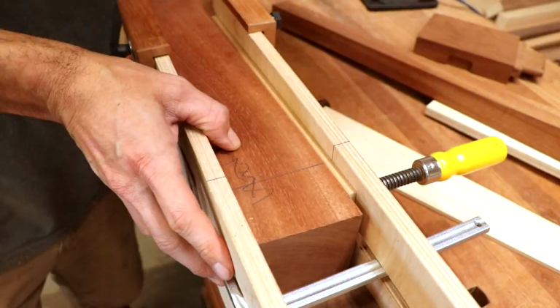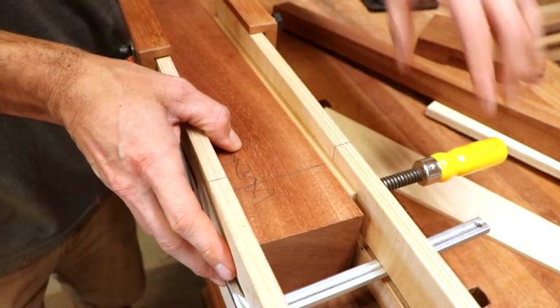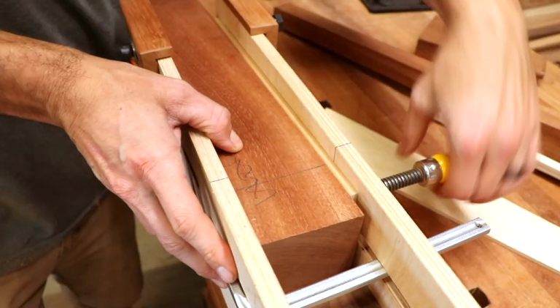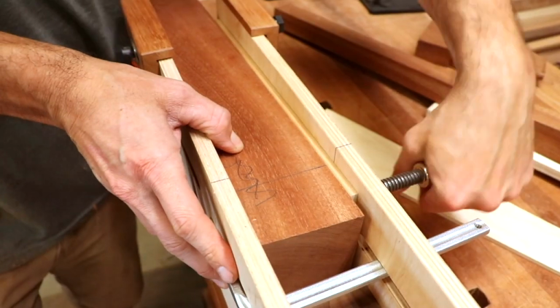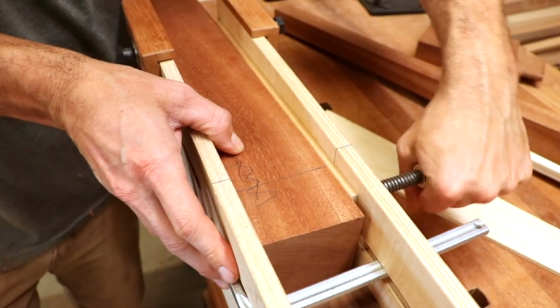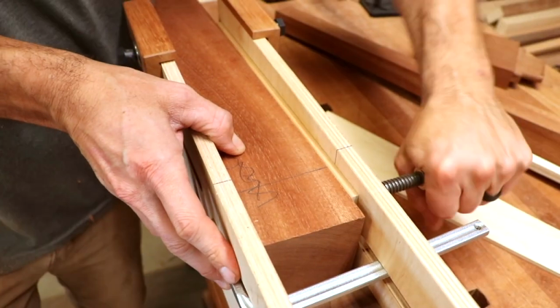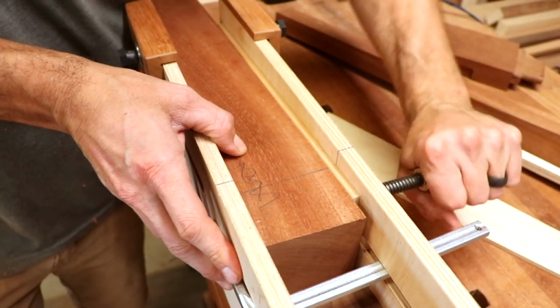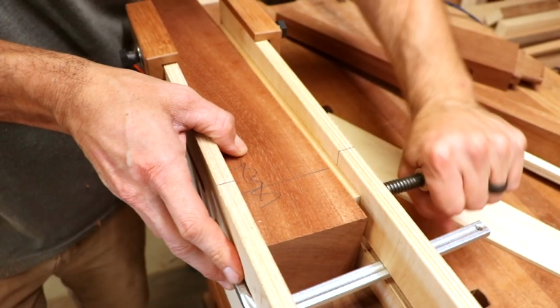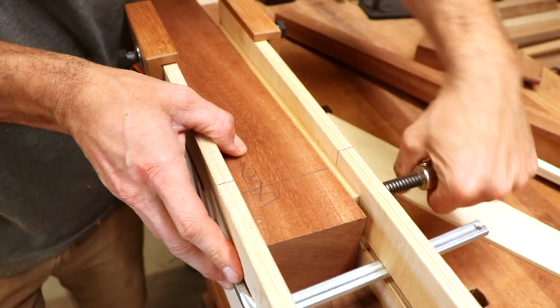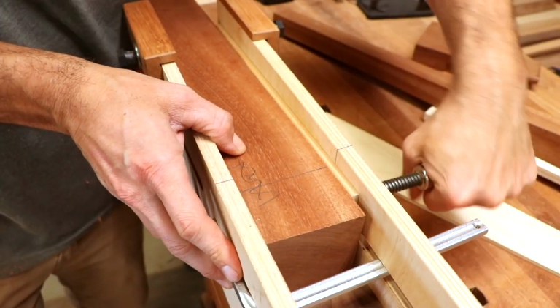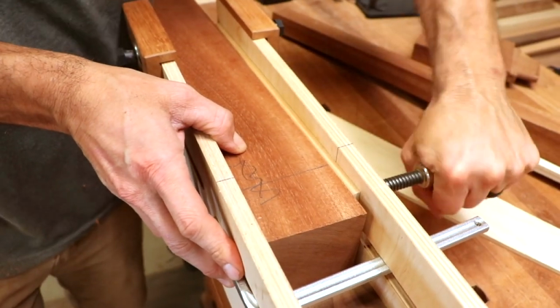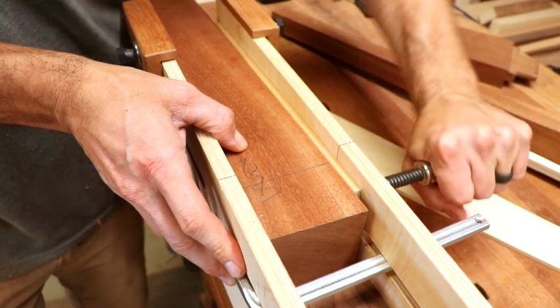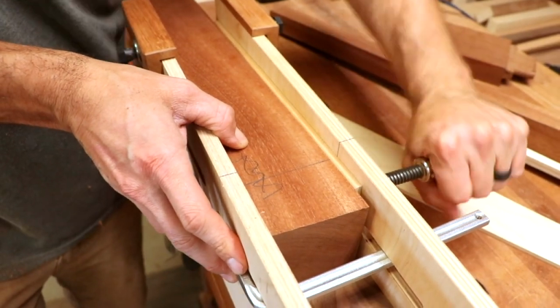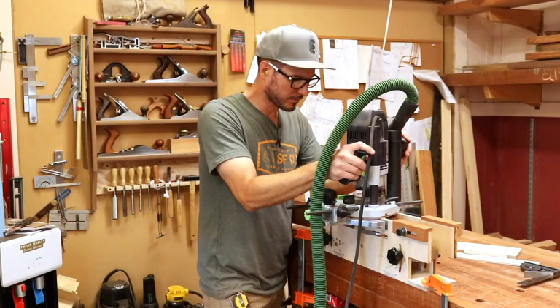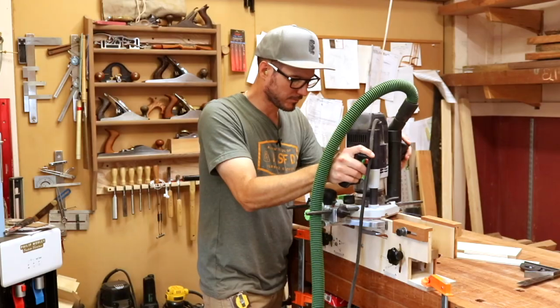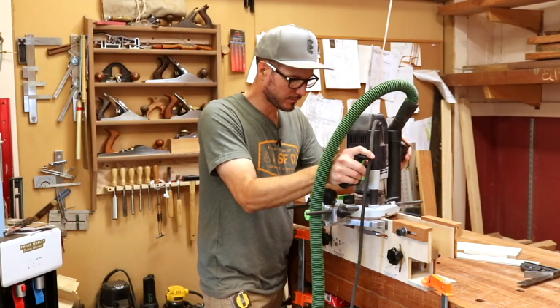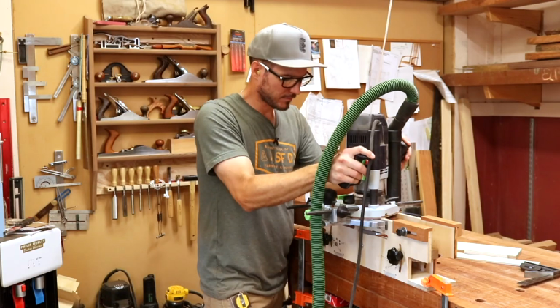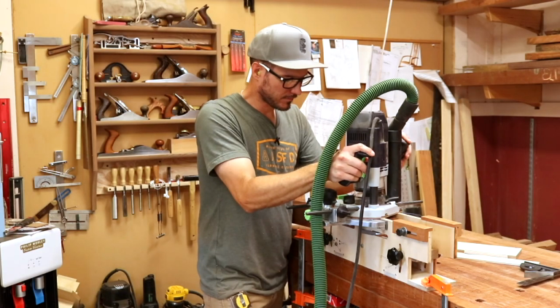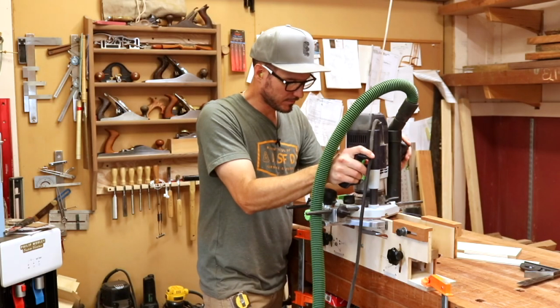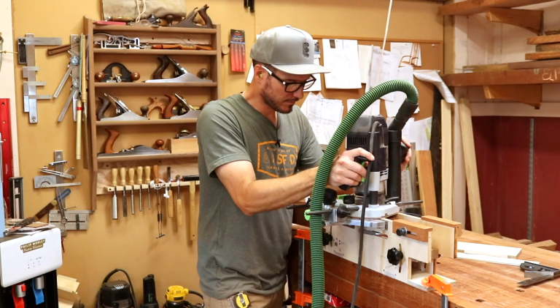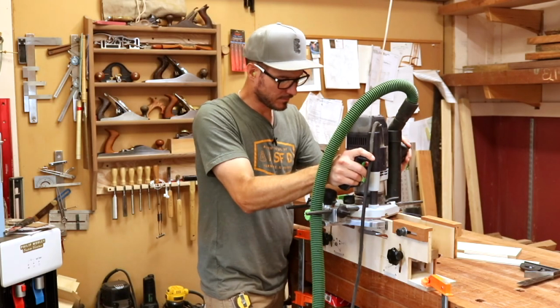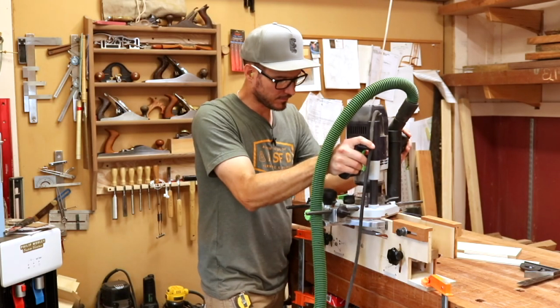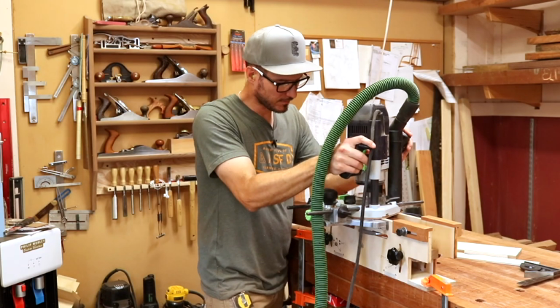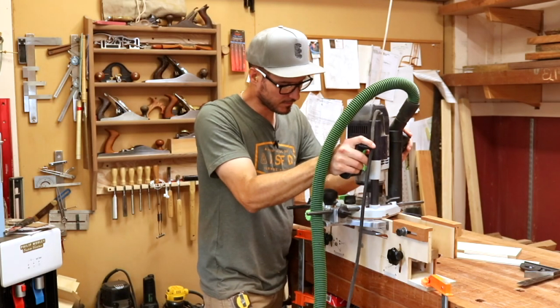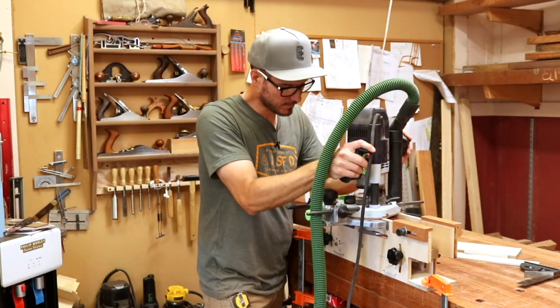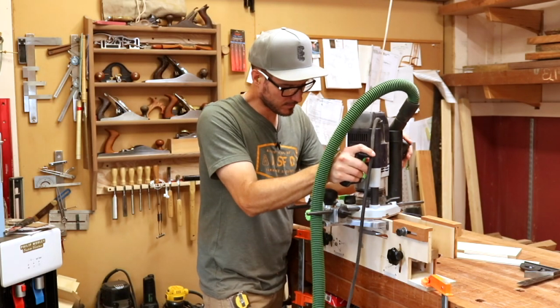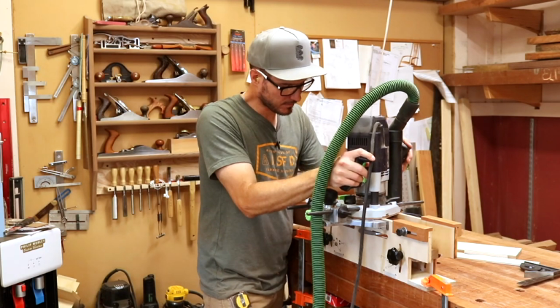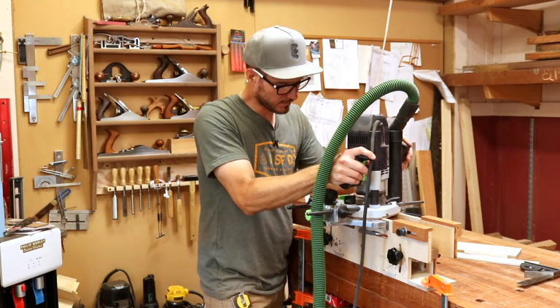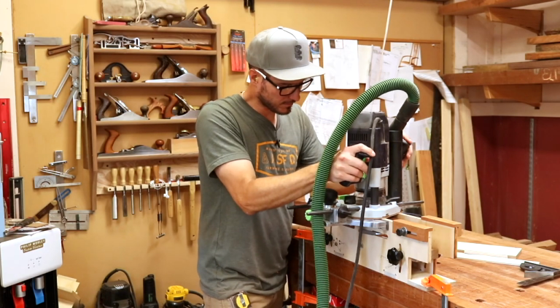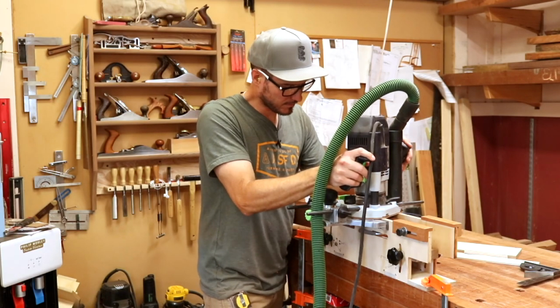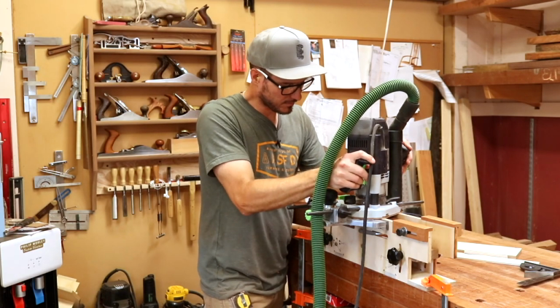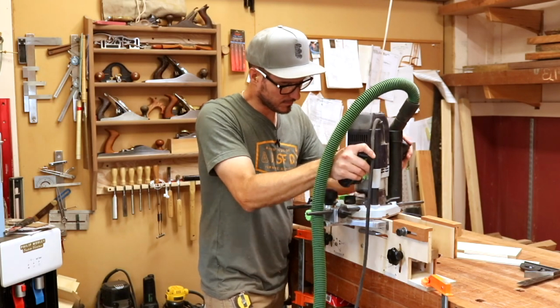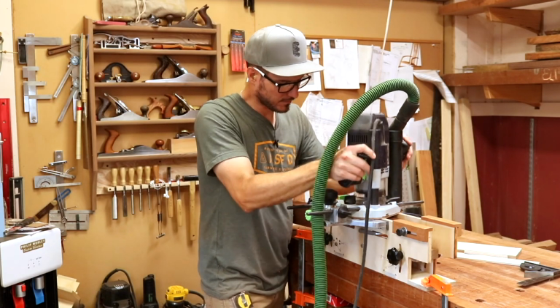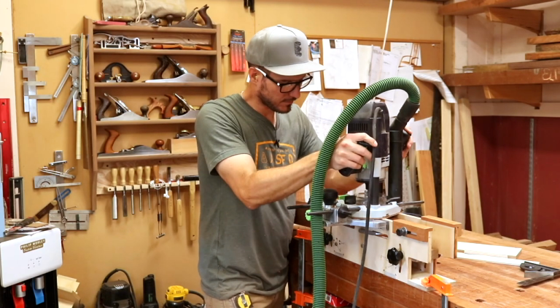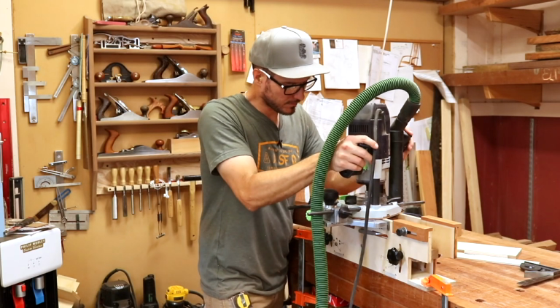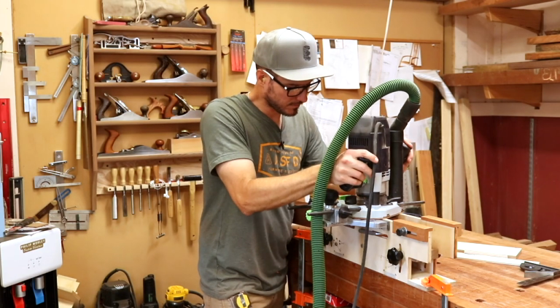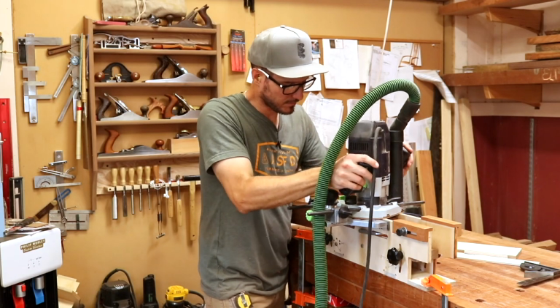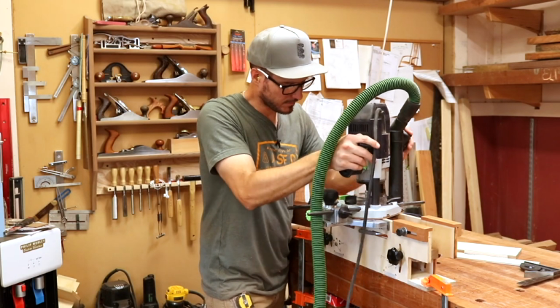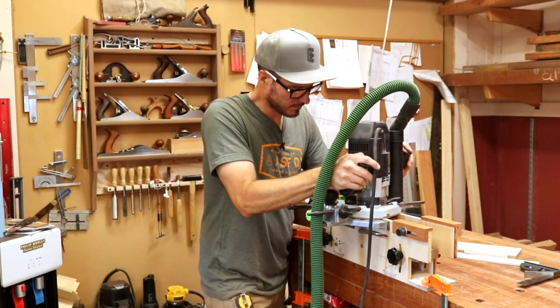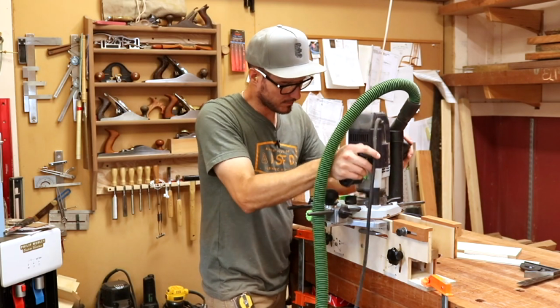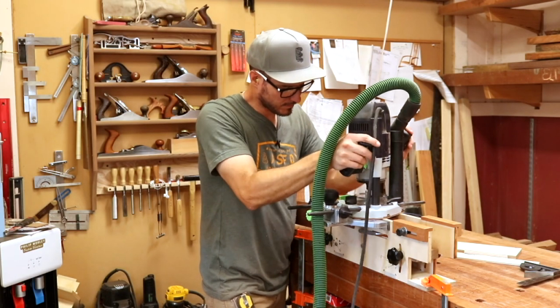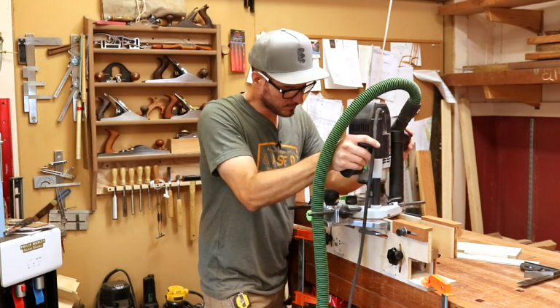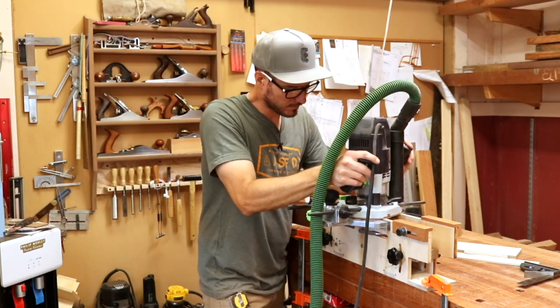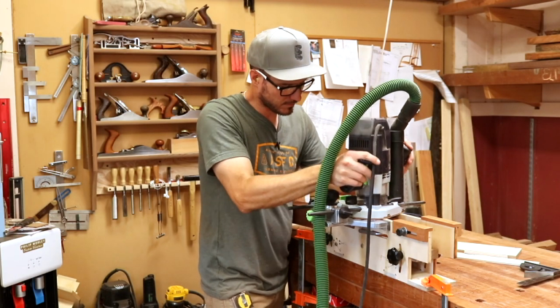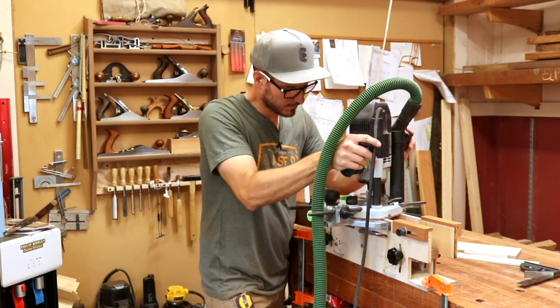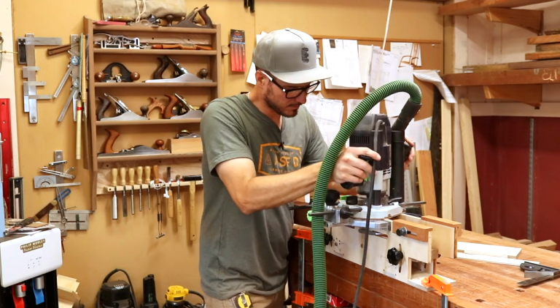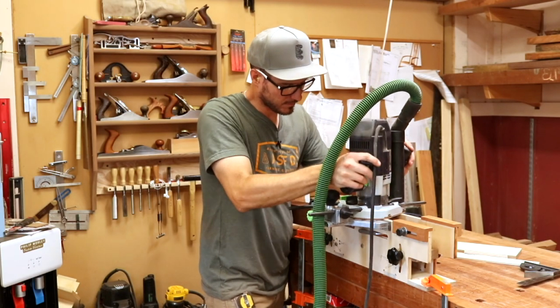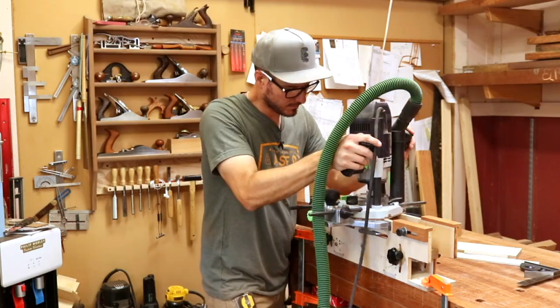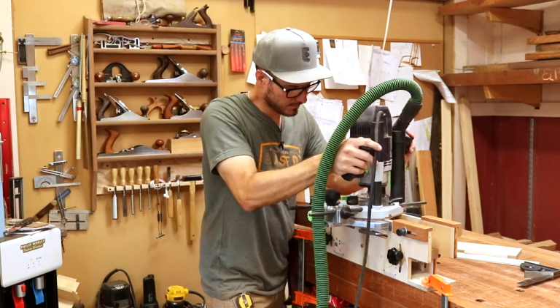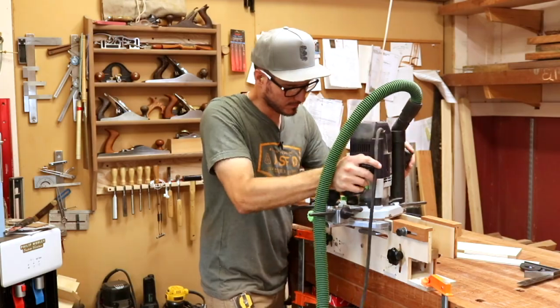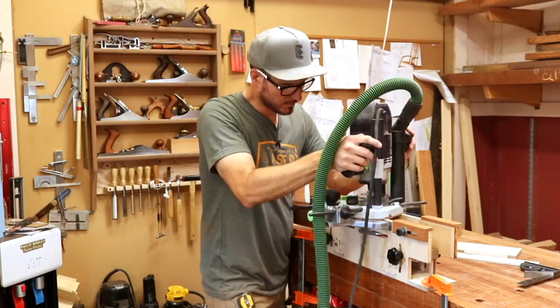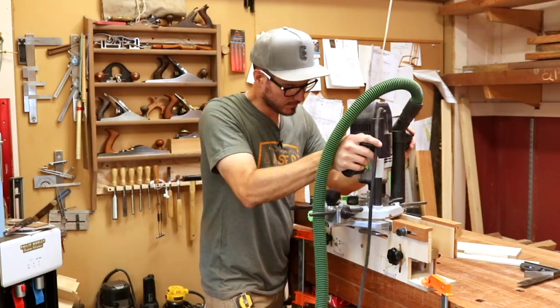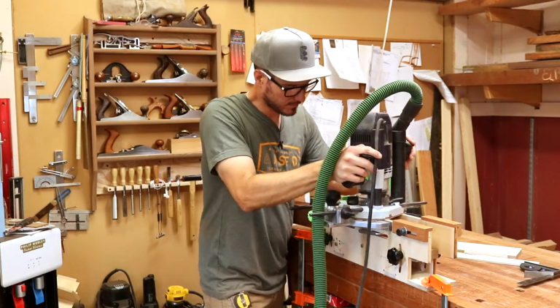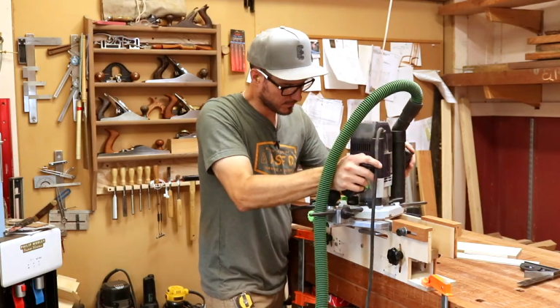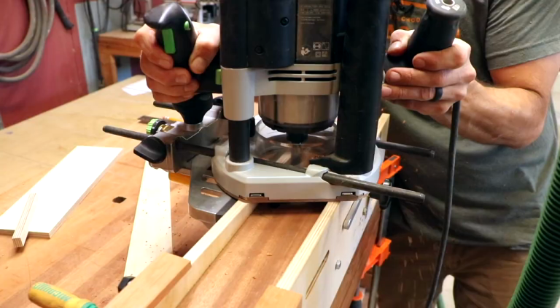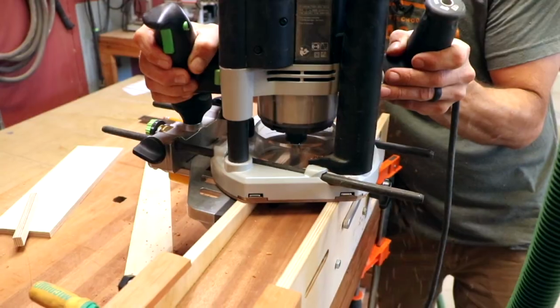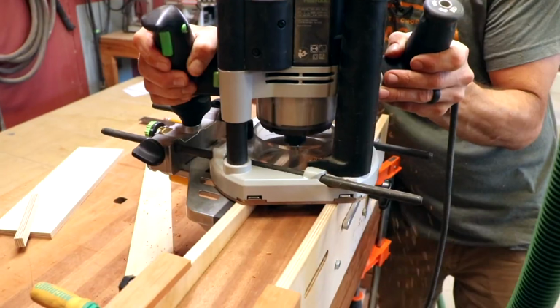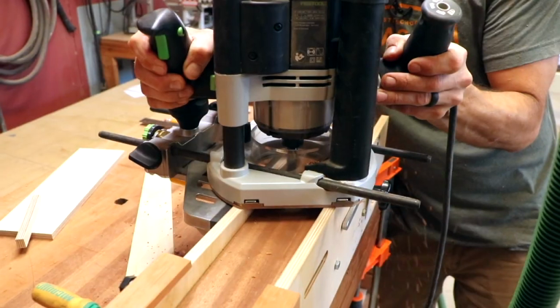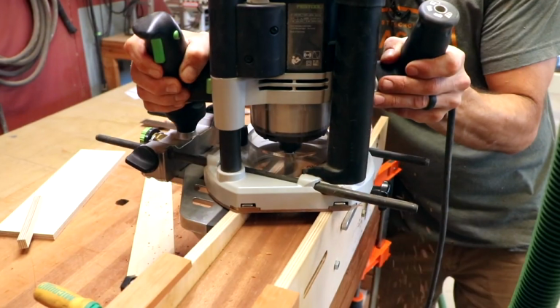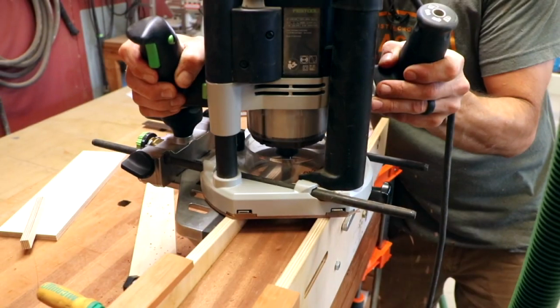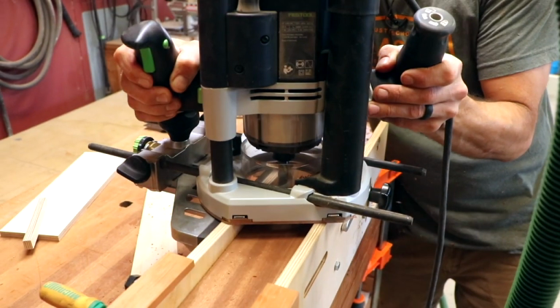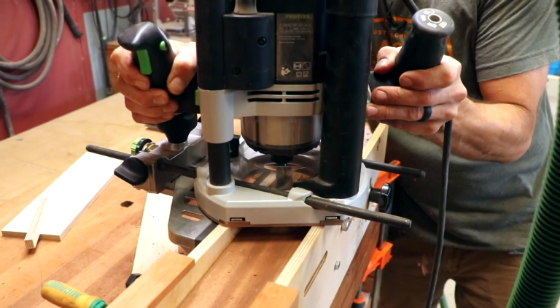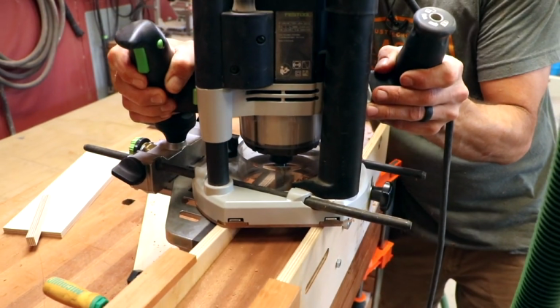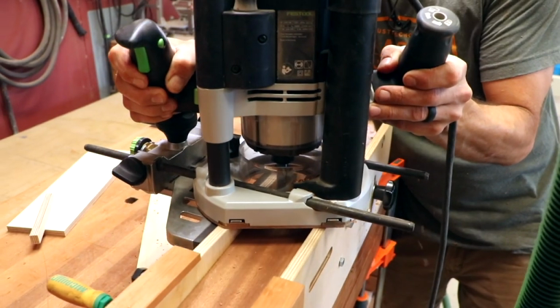Now for the mortises. Philip uses a simple jig that holds the leg at an angle while the spiral bit creates the mortise.